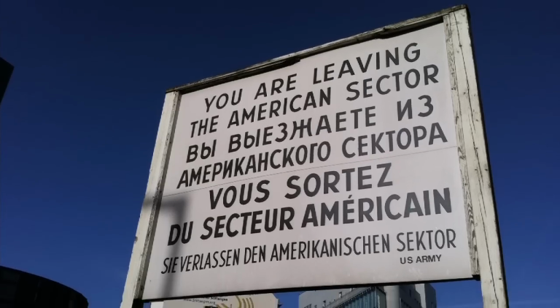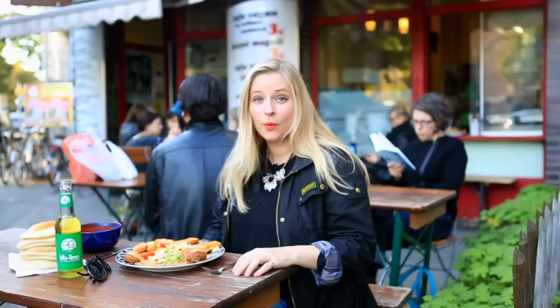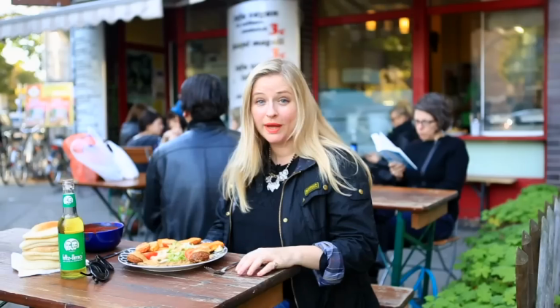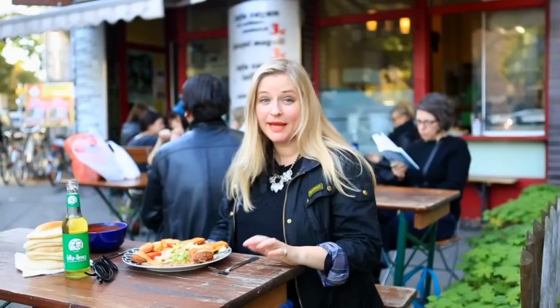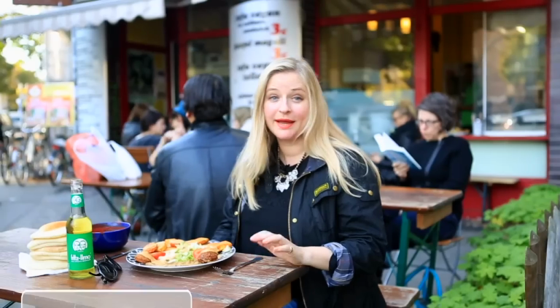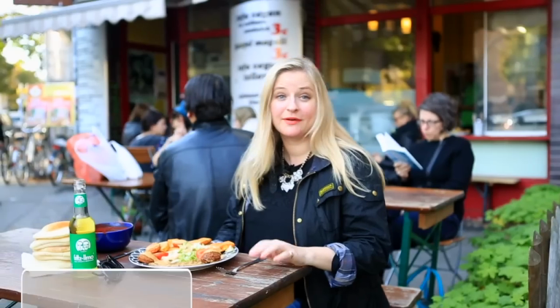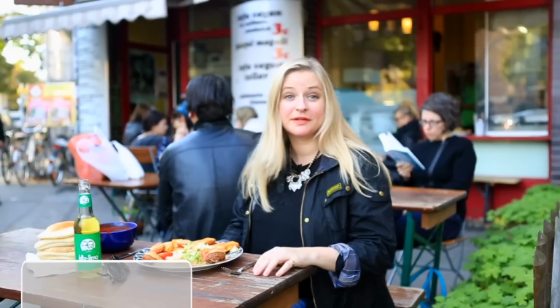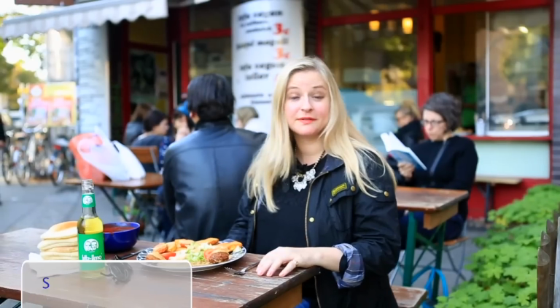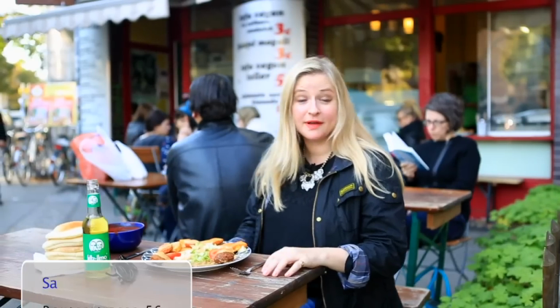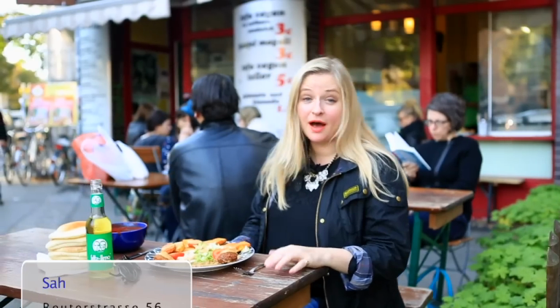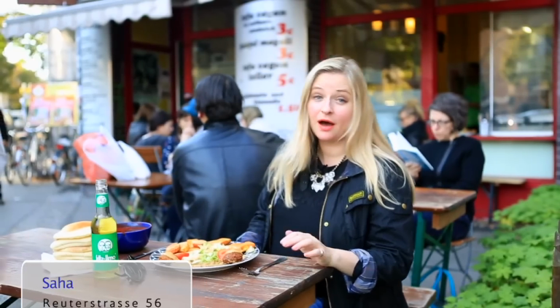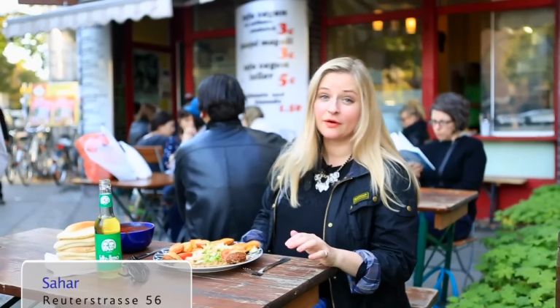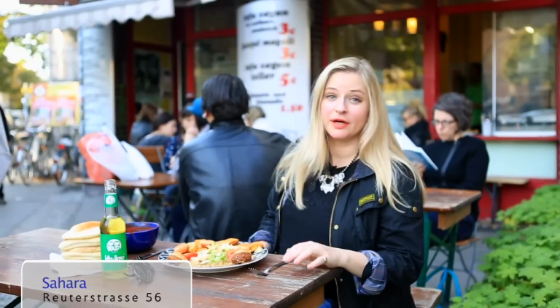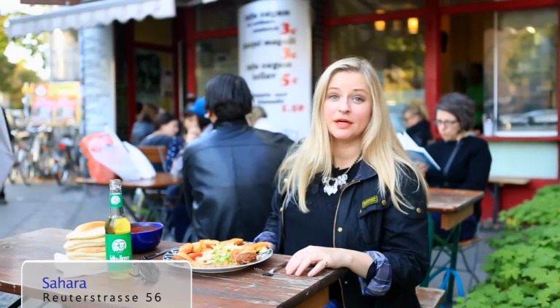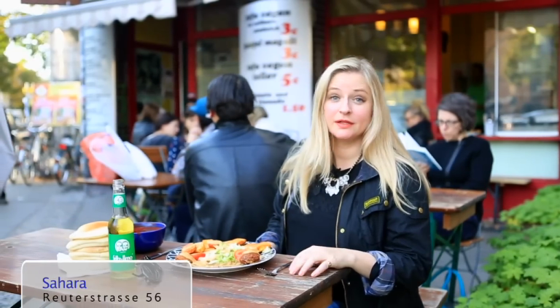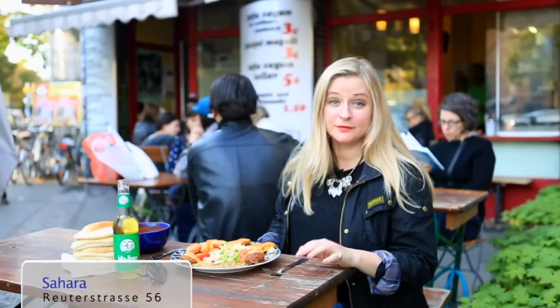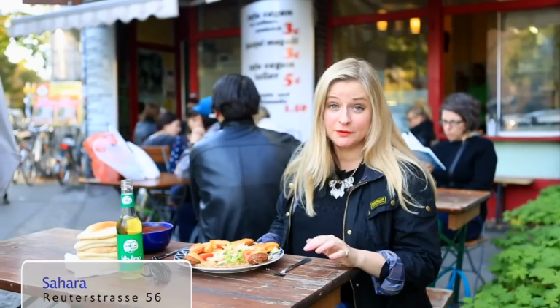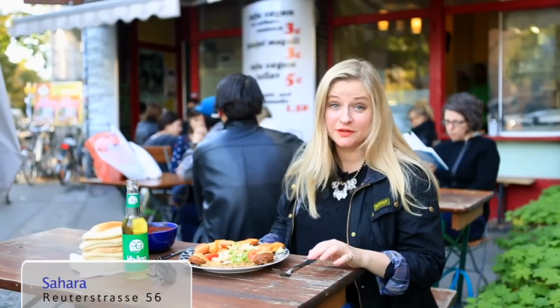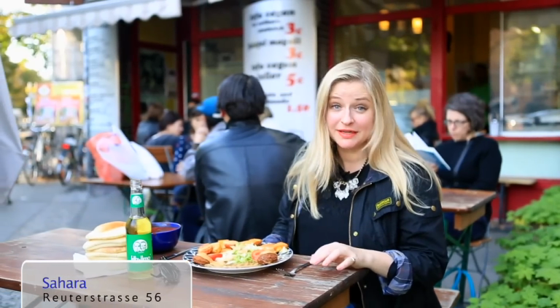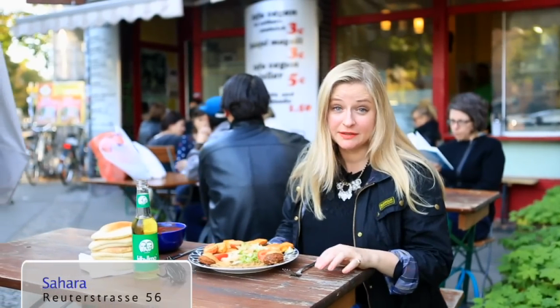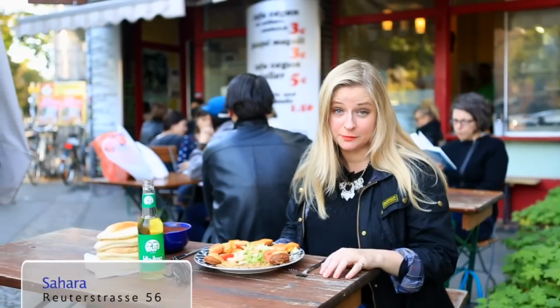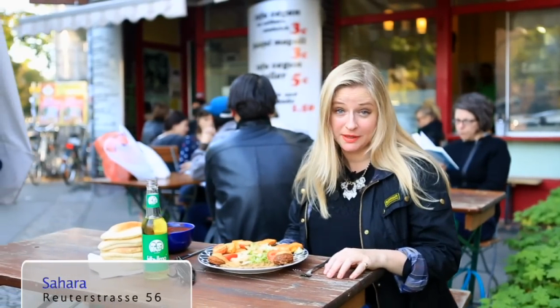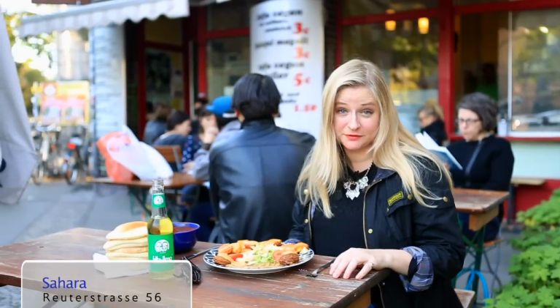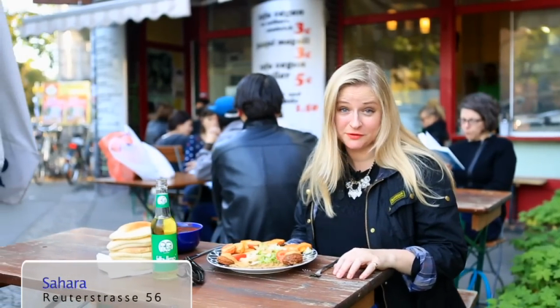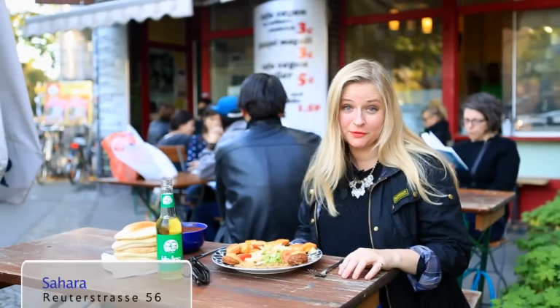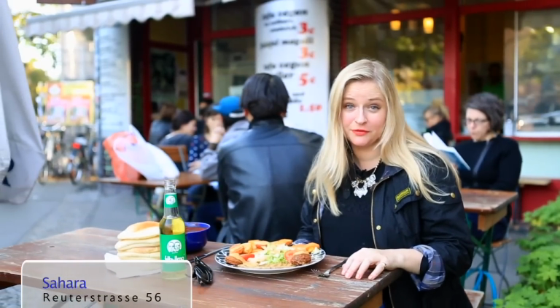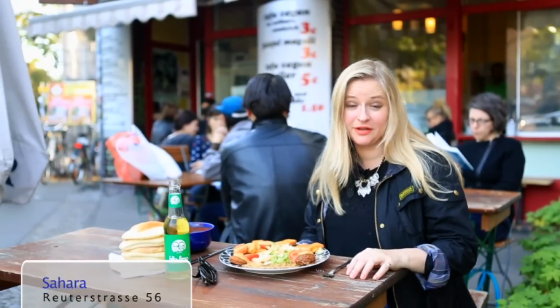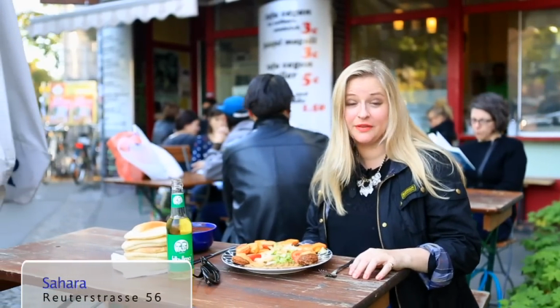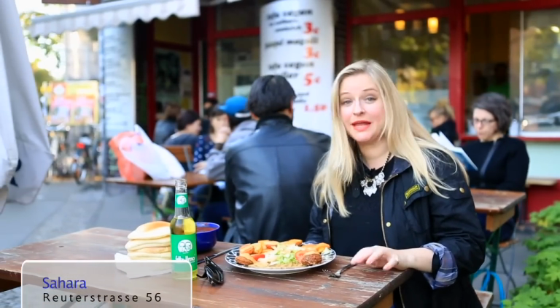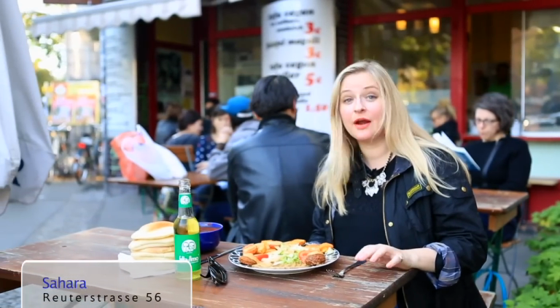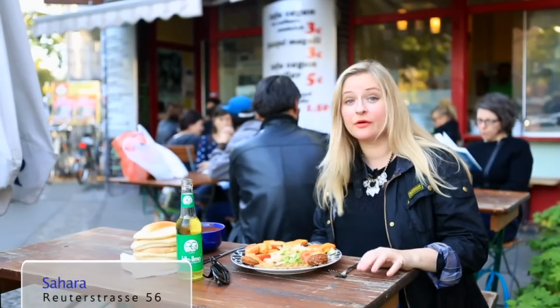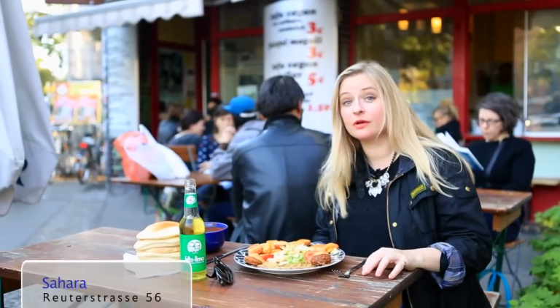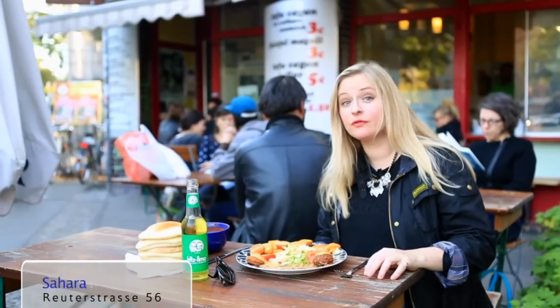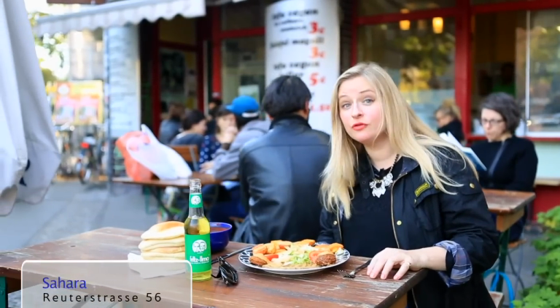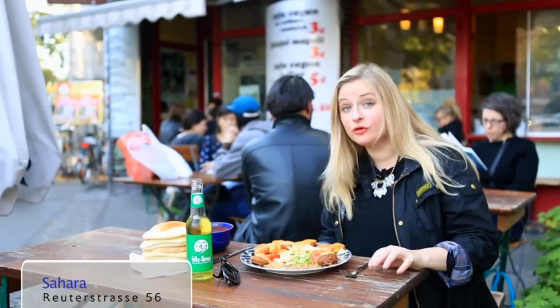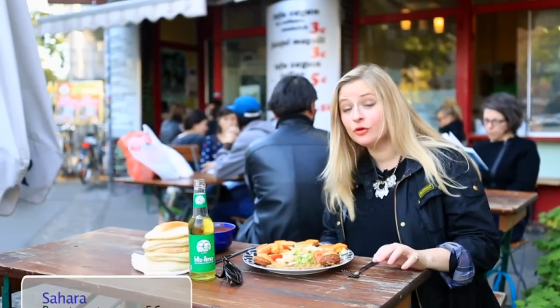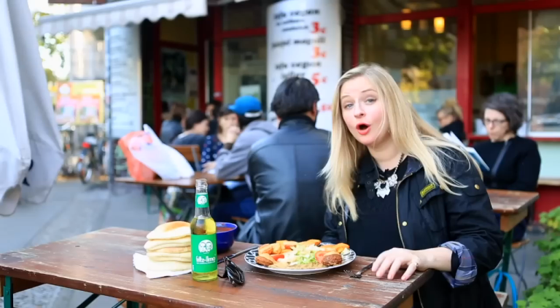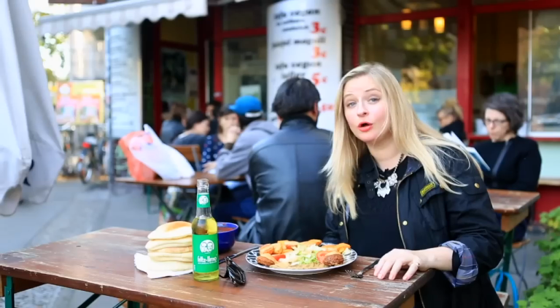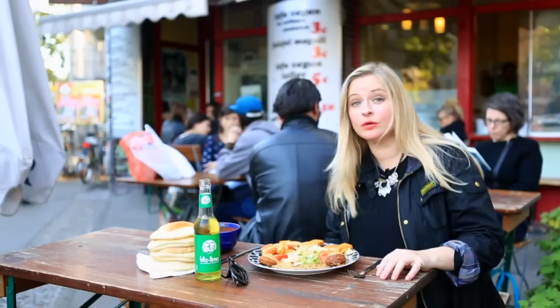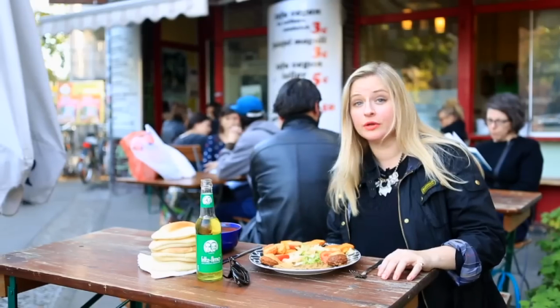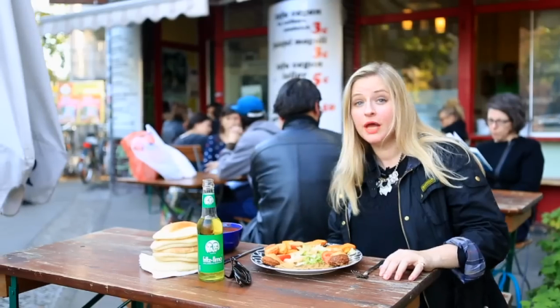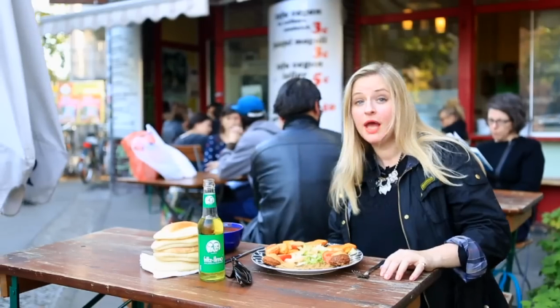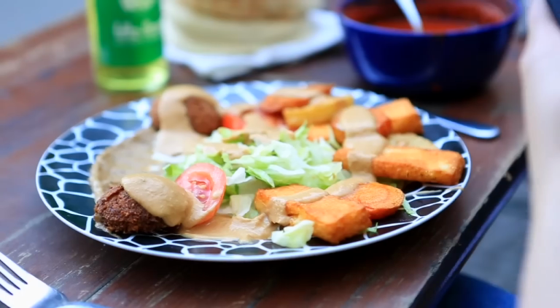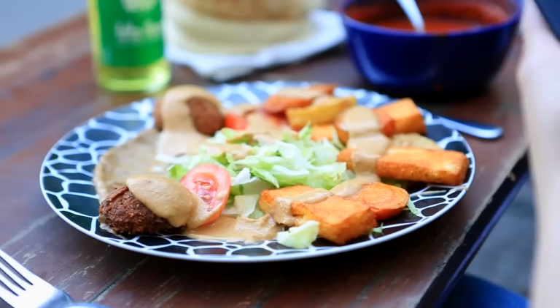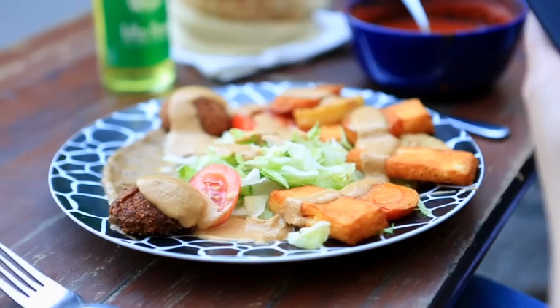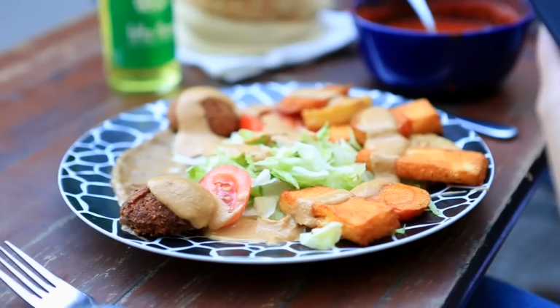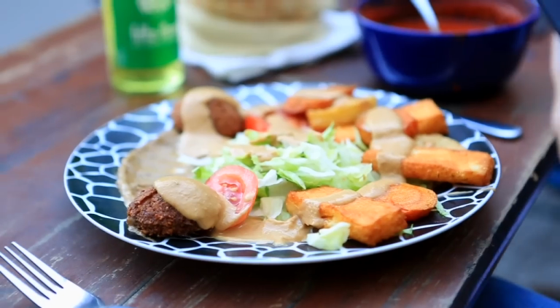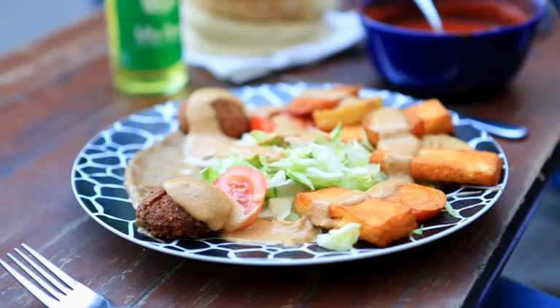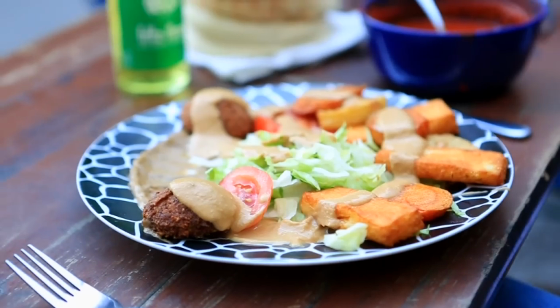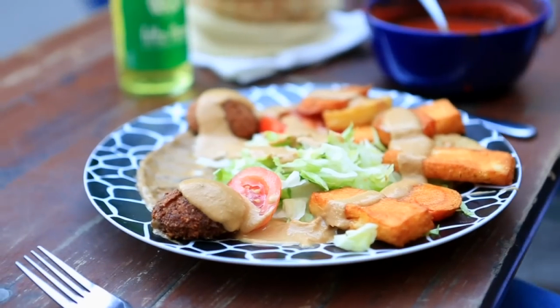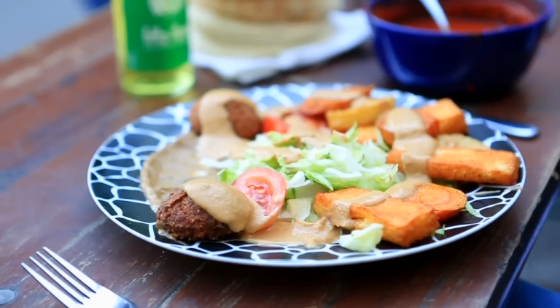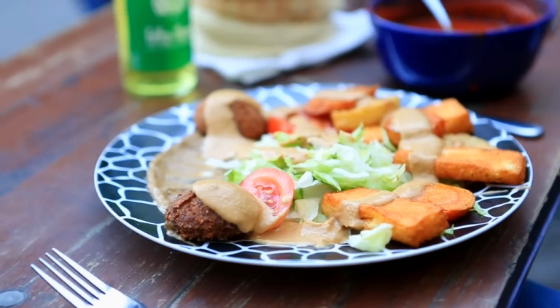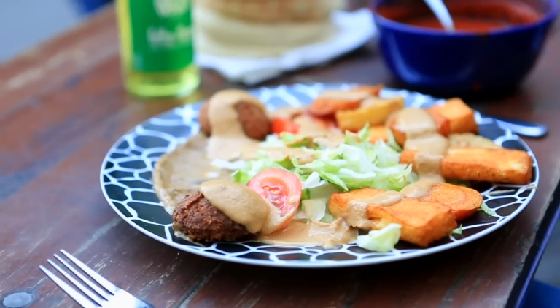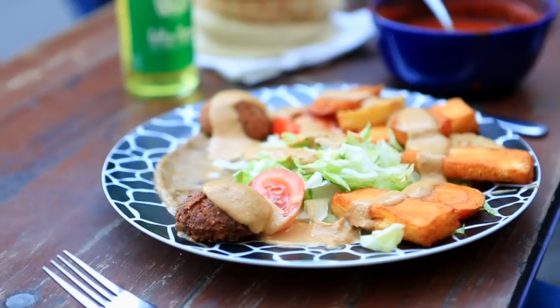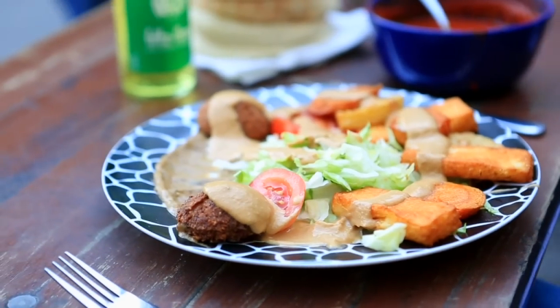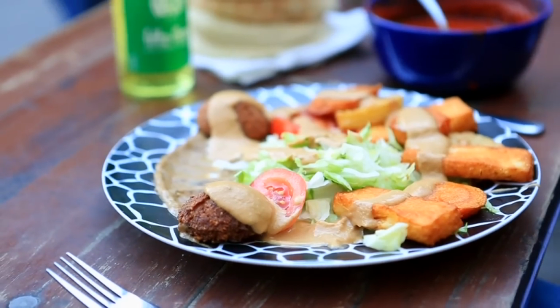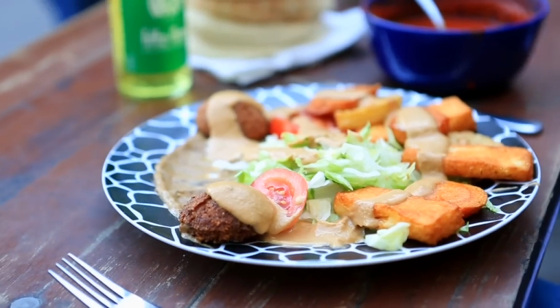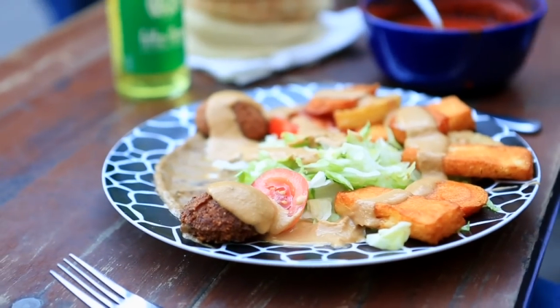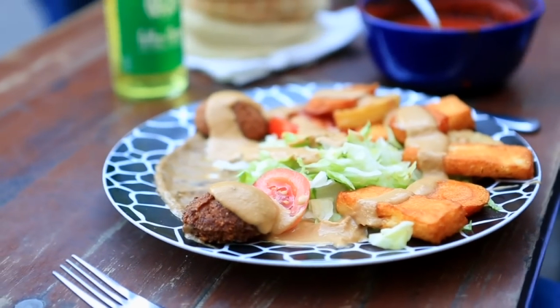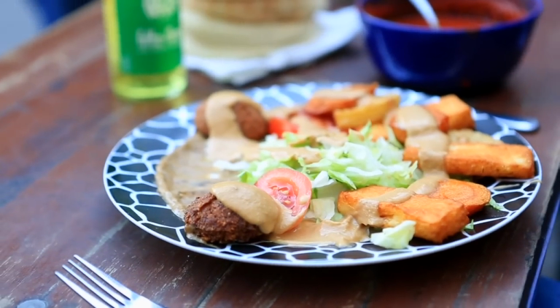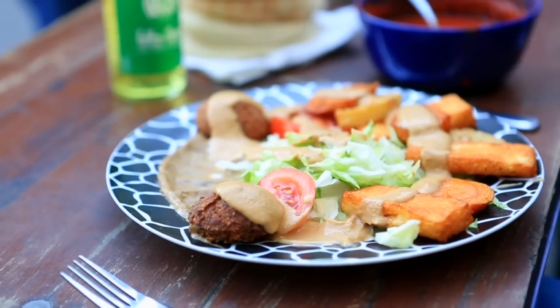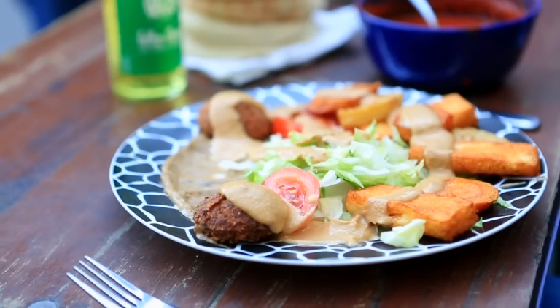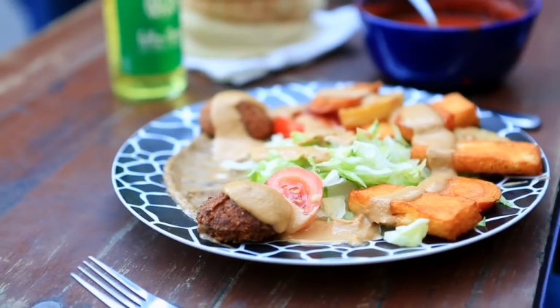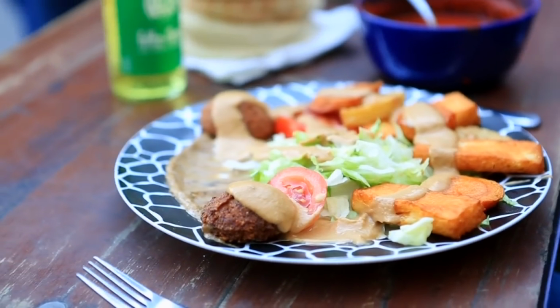We're here at Sahara, a Sudanese restaurant in the area of Neukölln, and I'm really looking forward to eating their vegan plate.